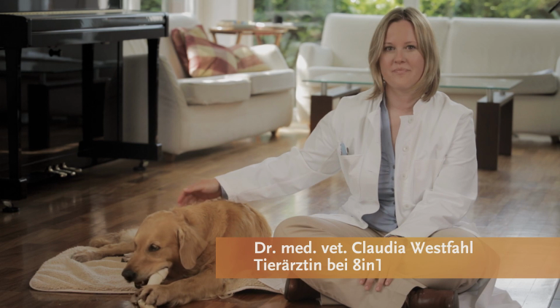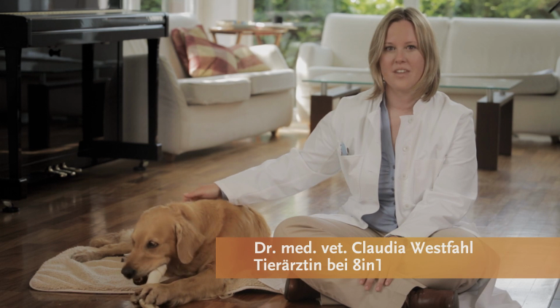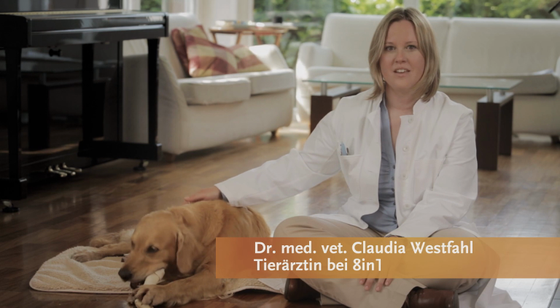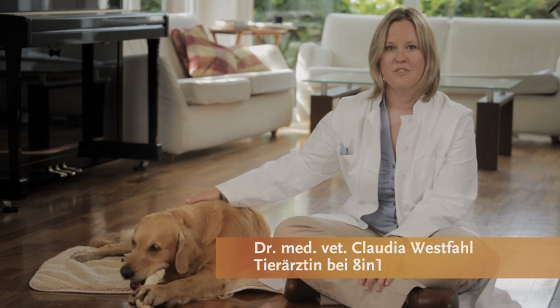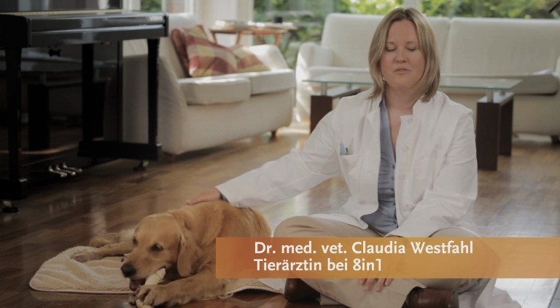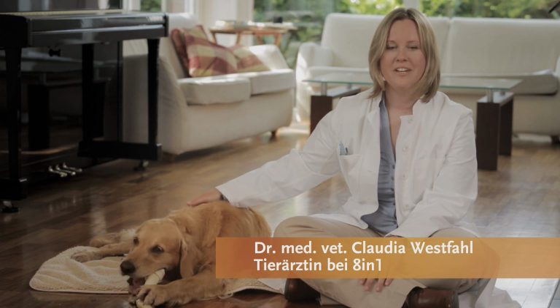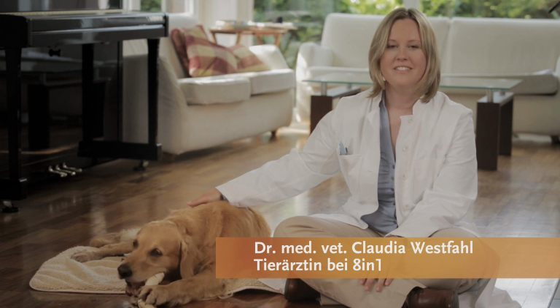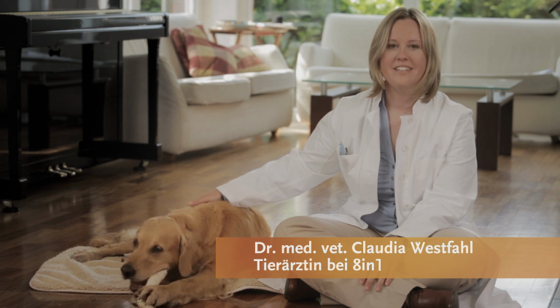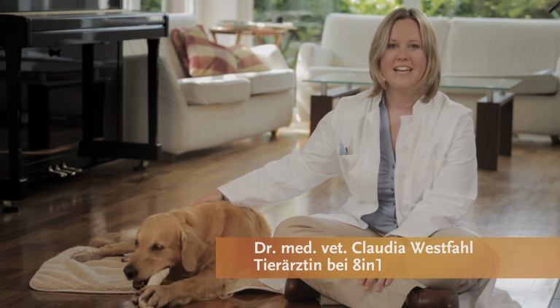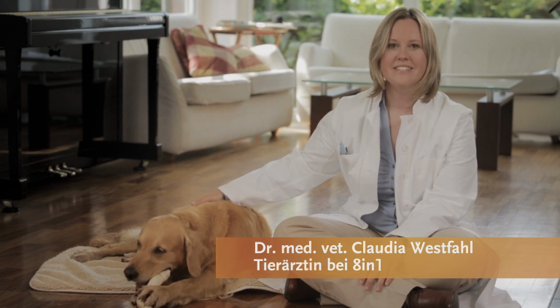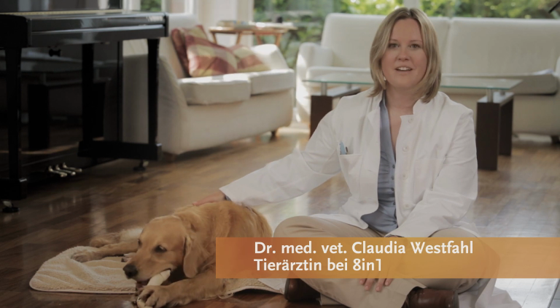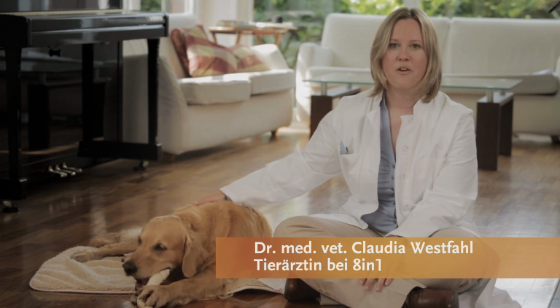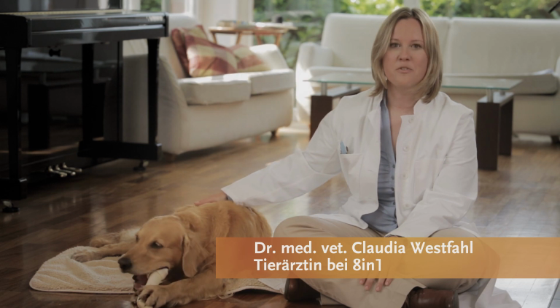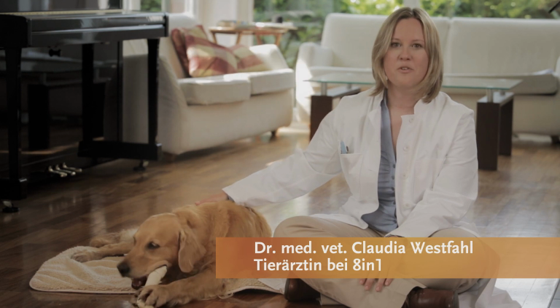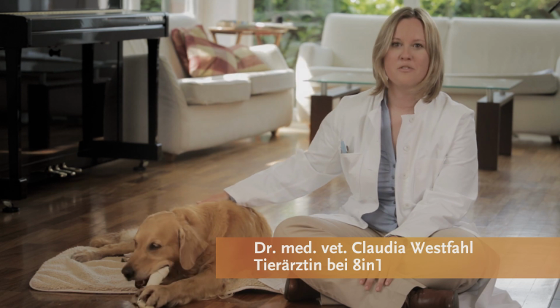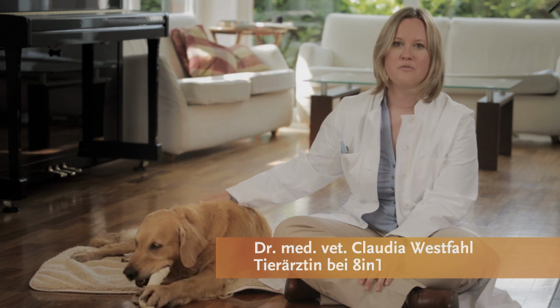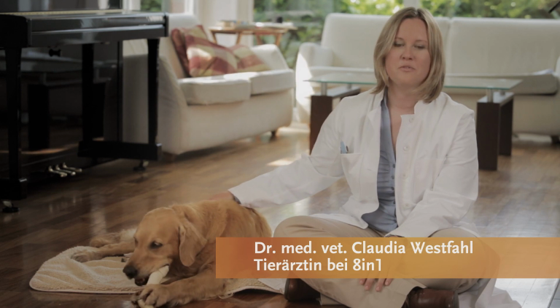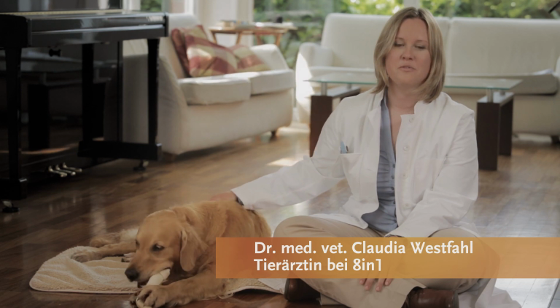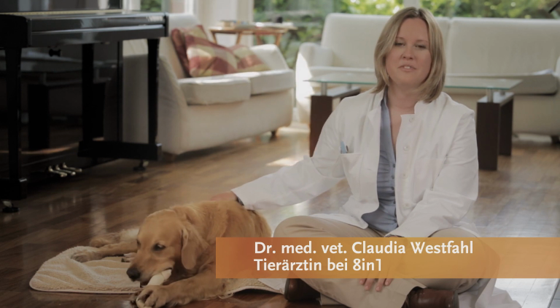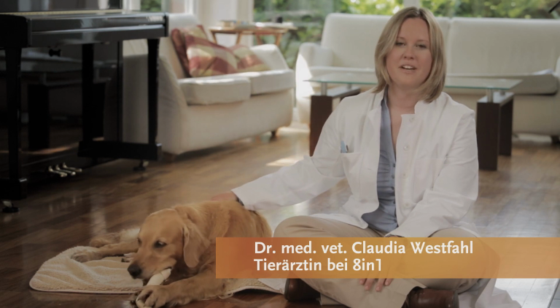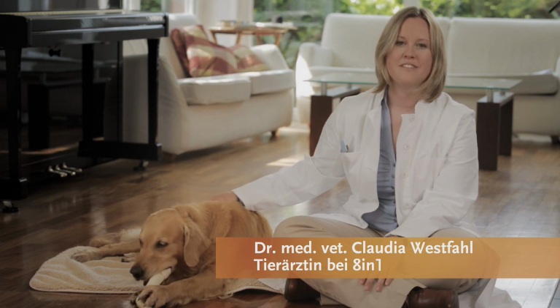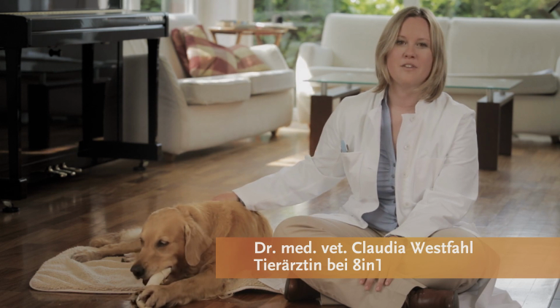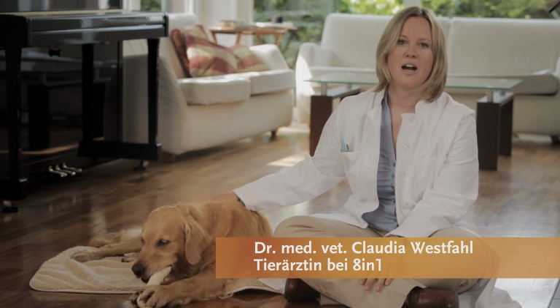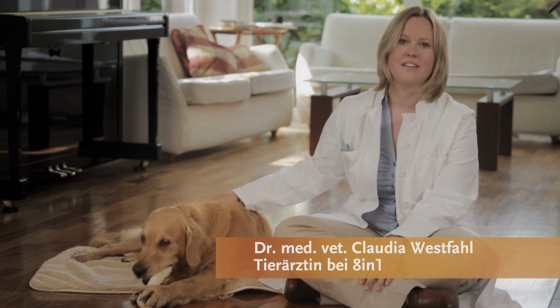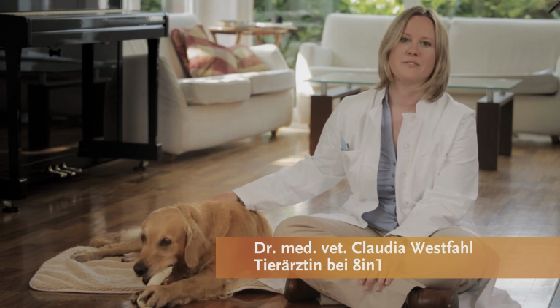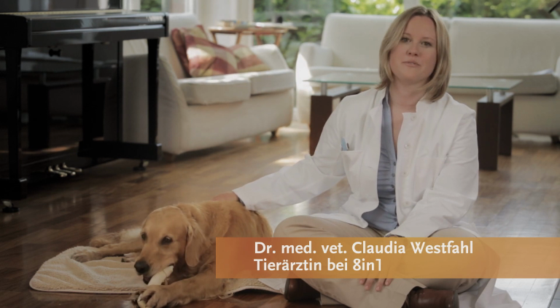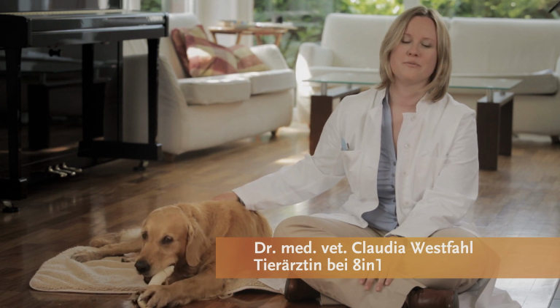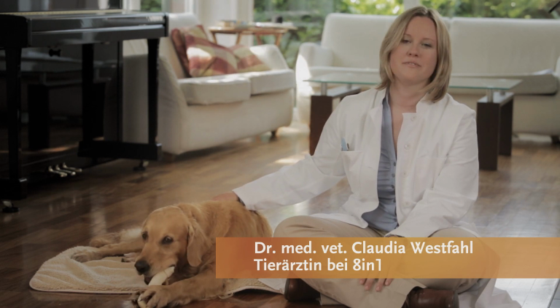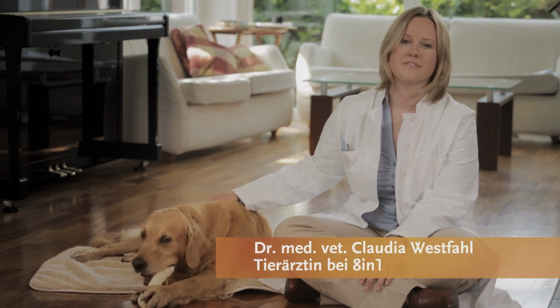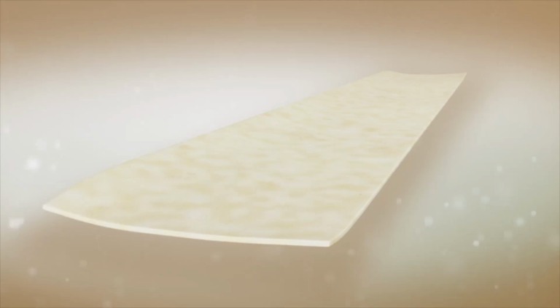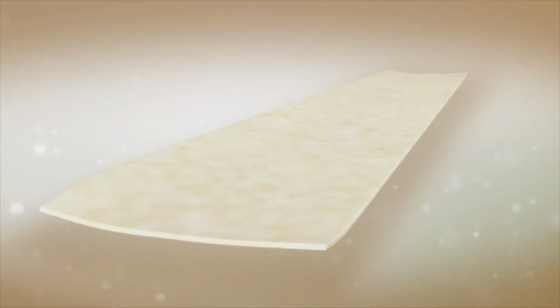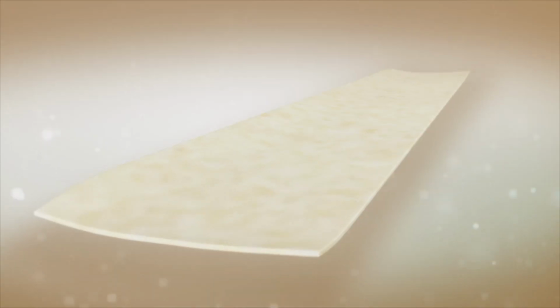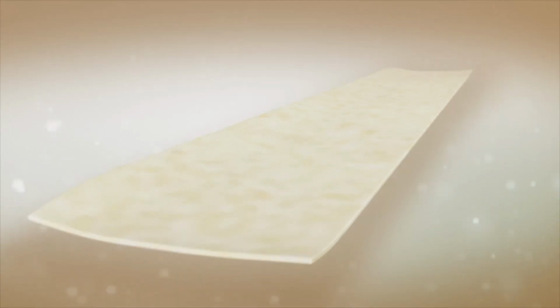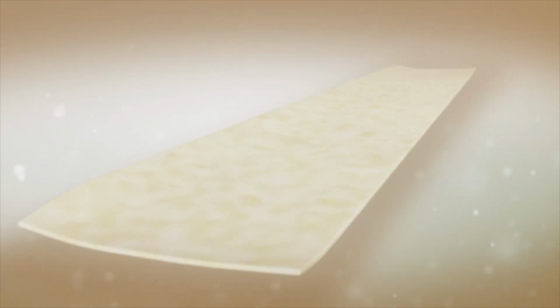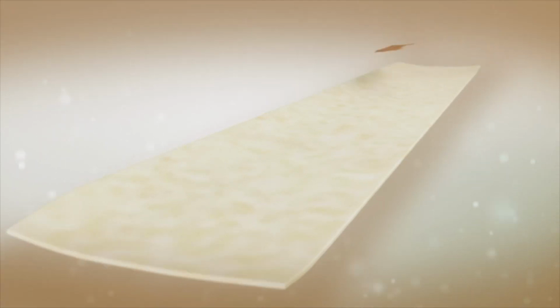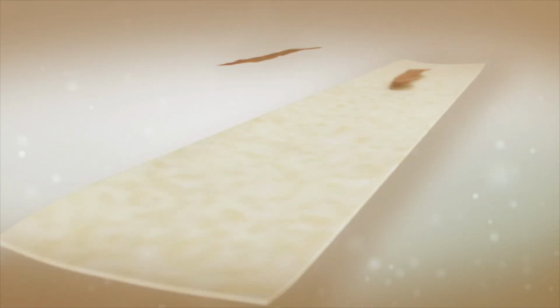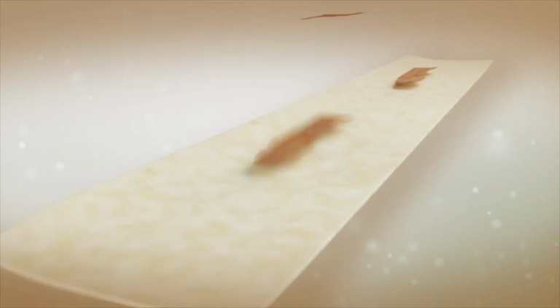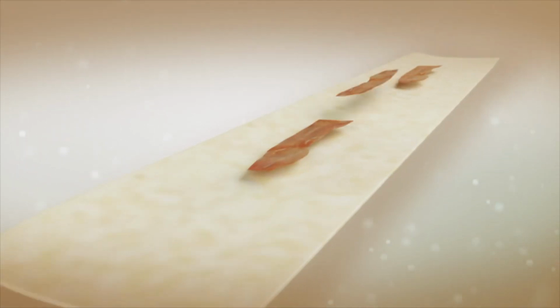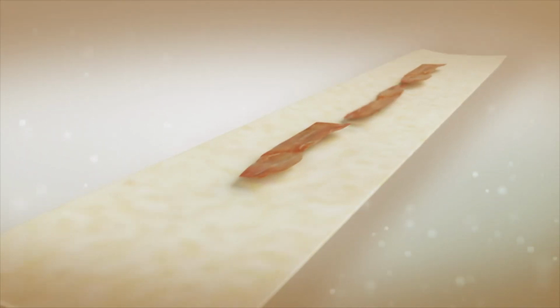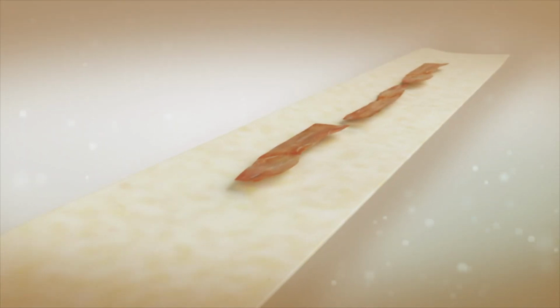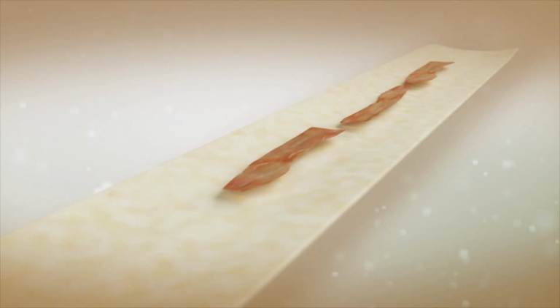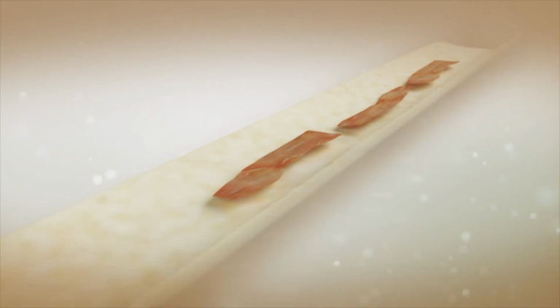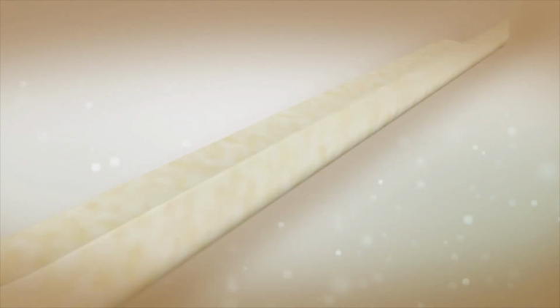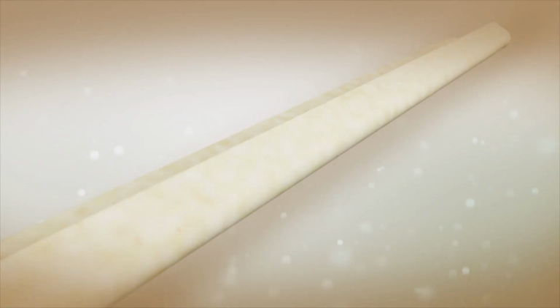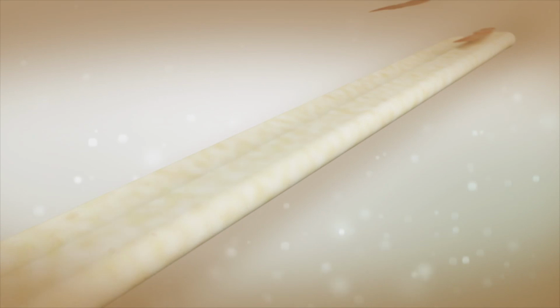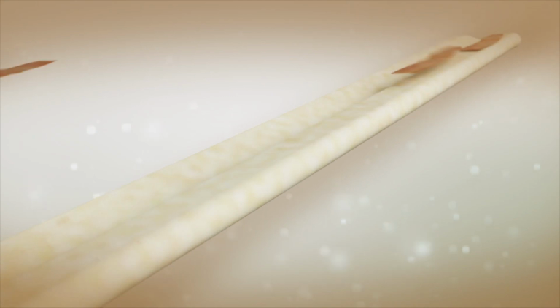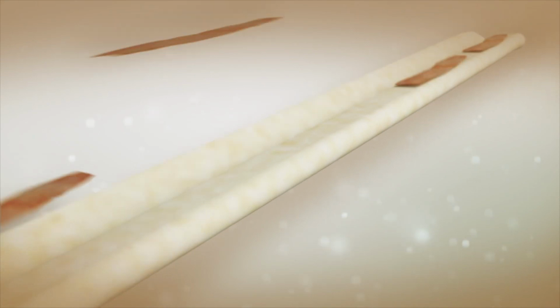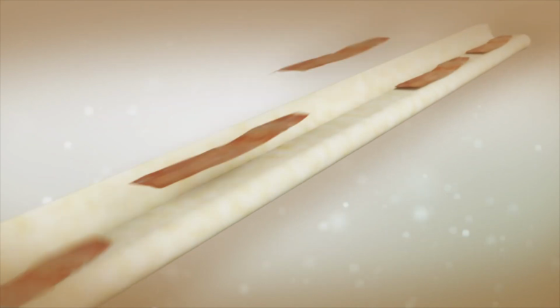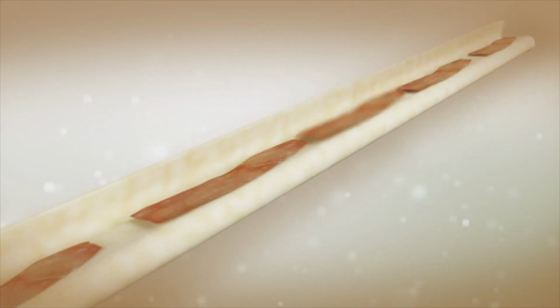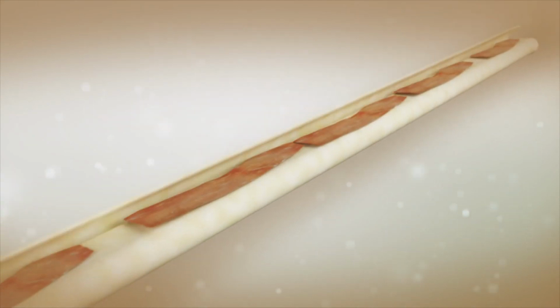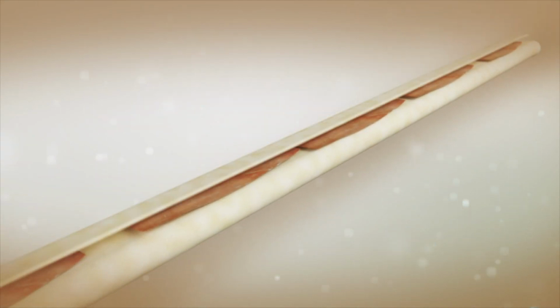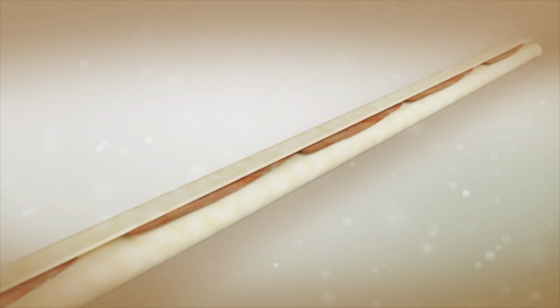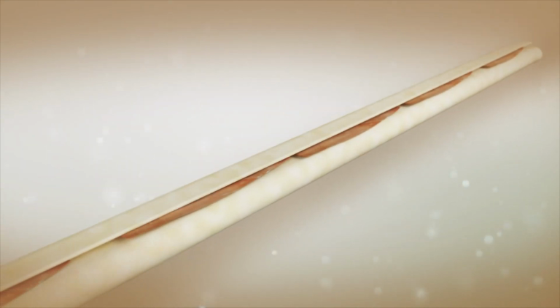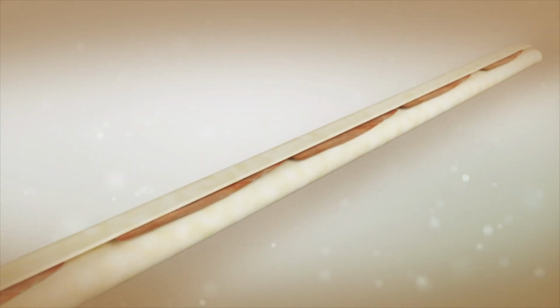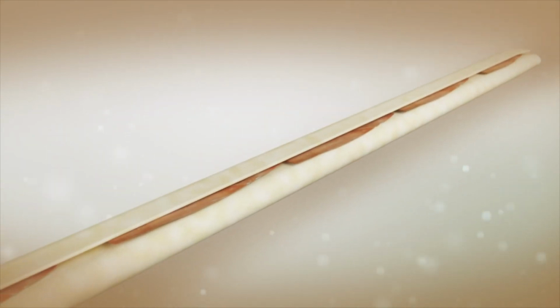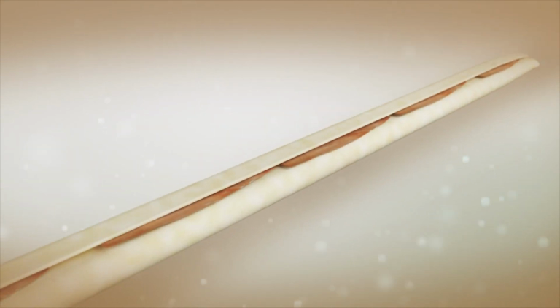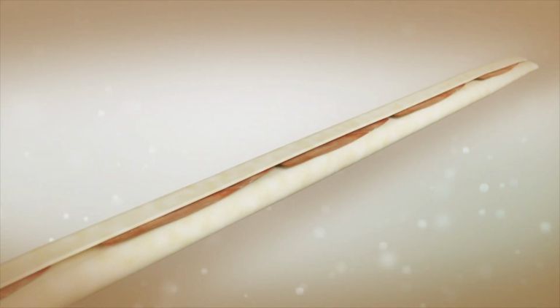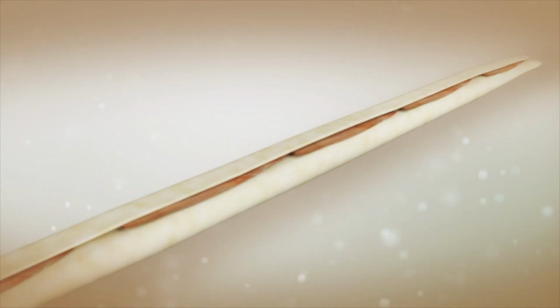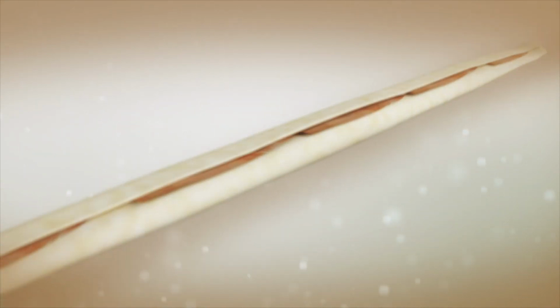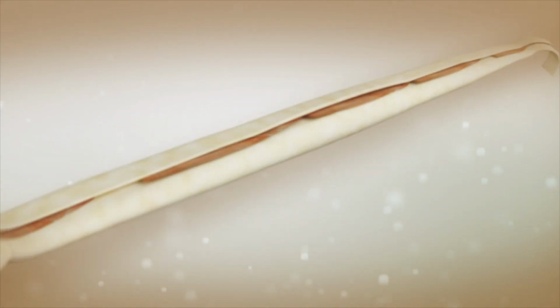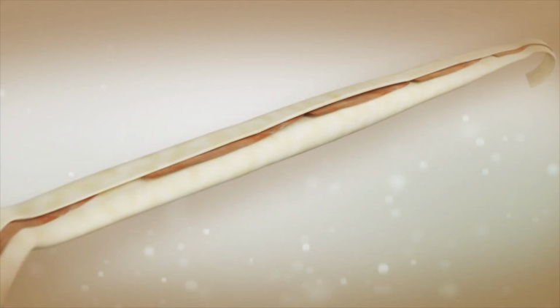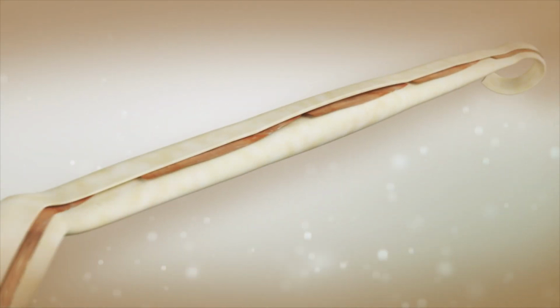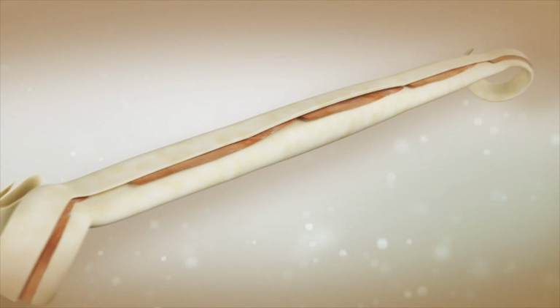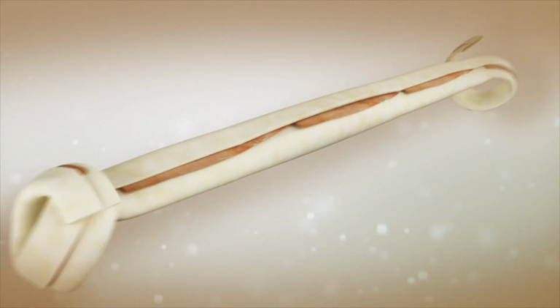Für einen Delights Kauknochen würden Hunde einfach alles tun. Denn nur bei Delights wird leckeres Hähnchenfleisch in bissfeste Rinderhaut eingewickelt.